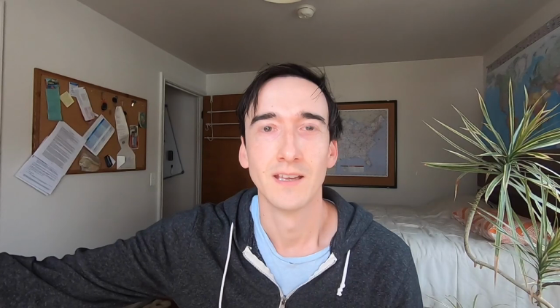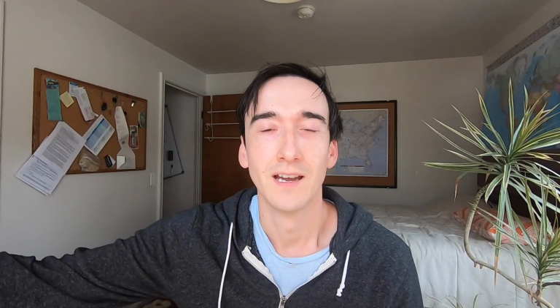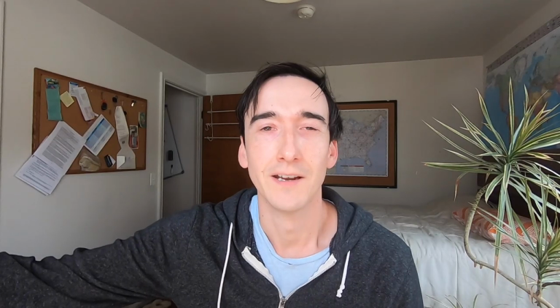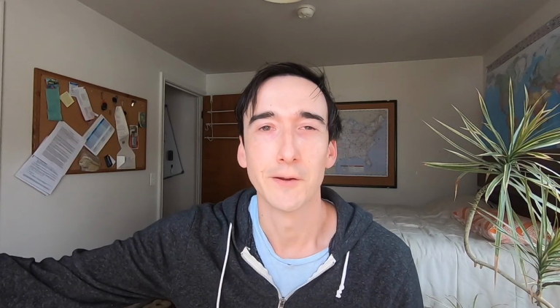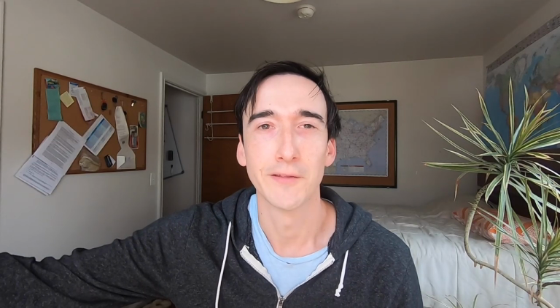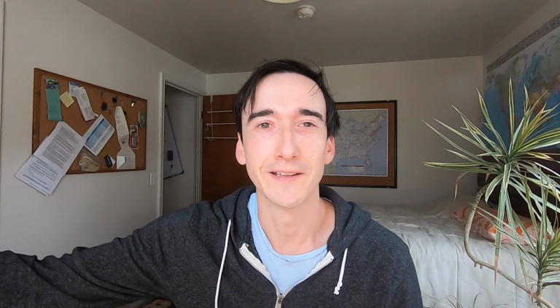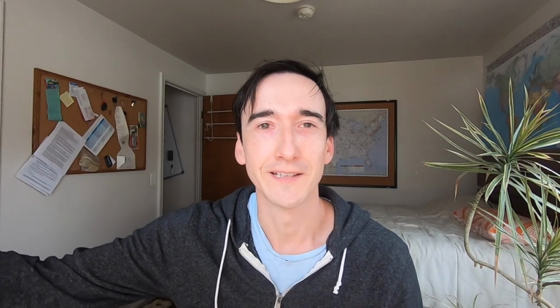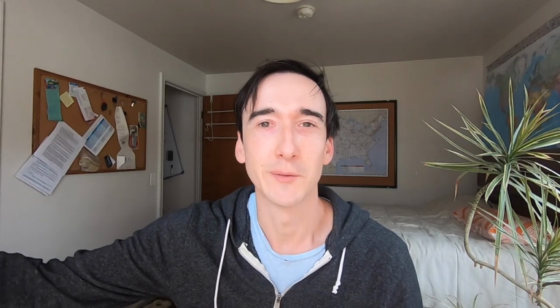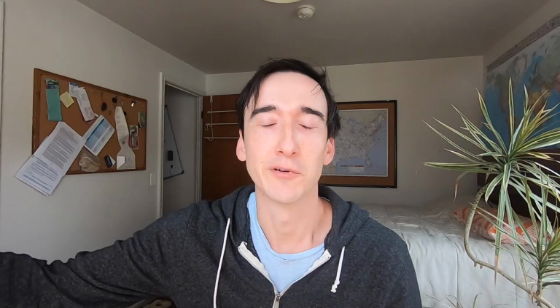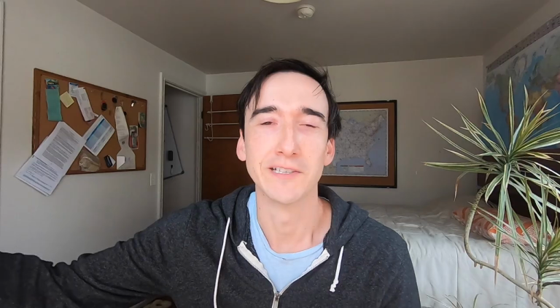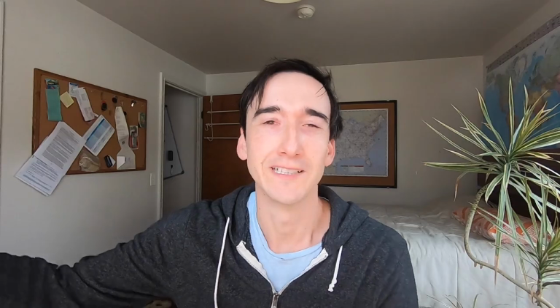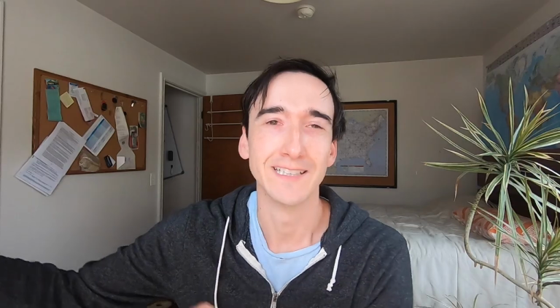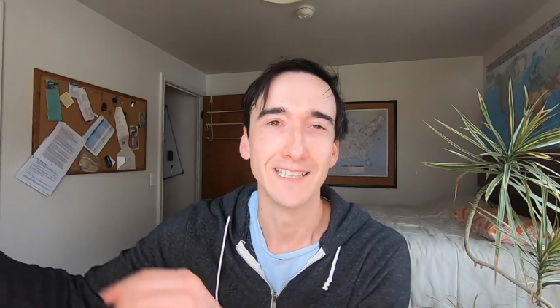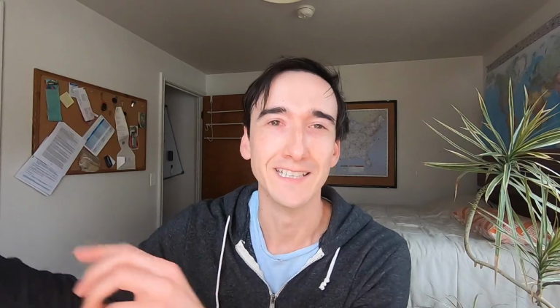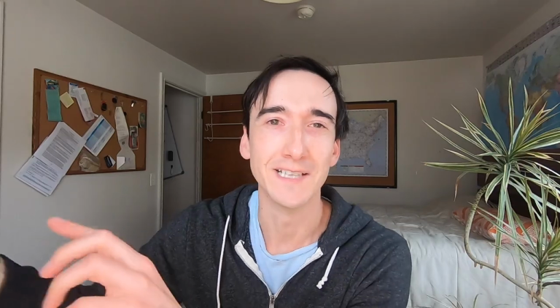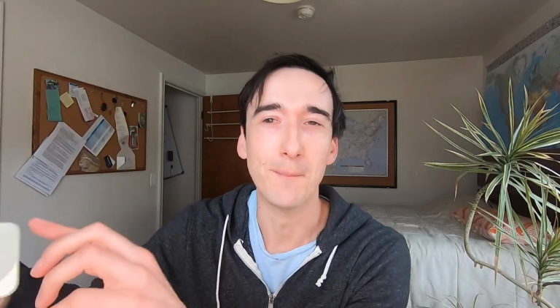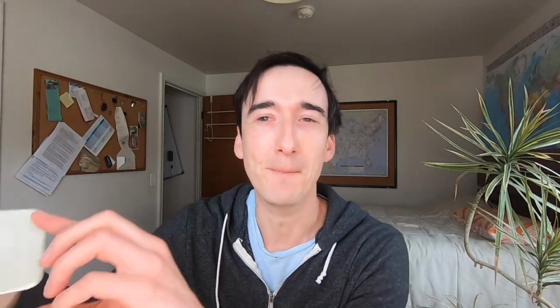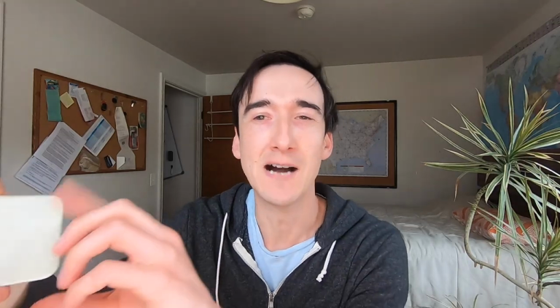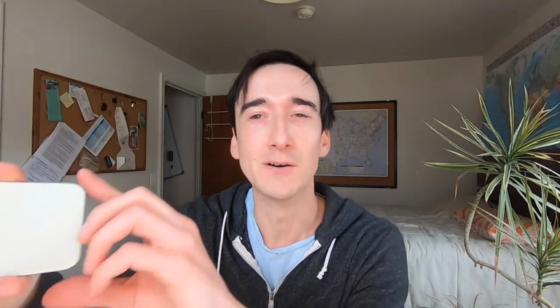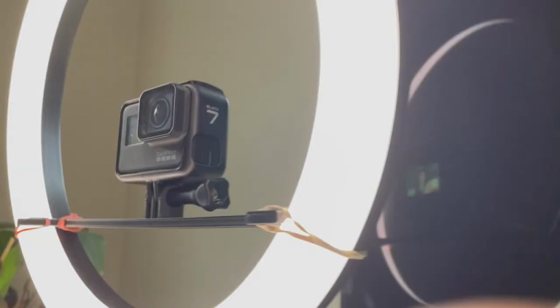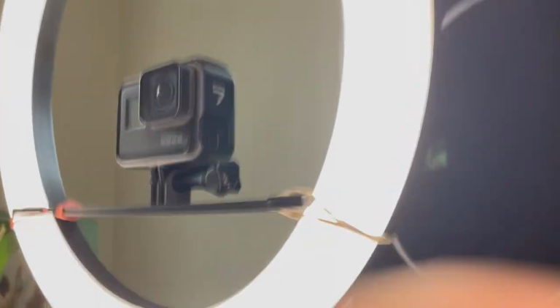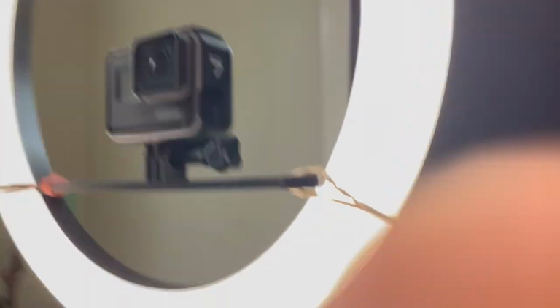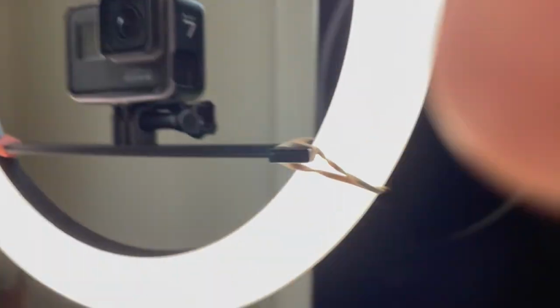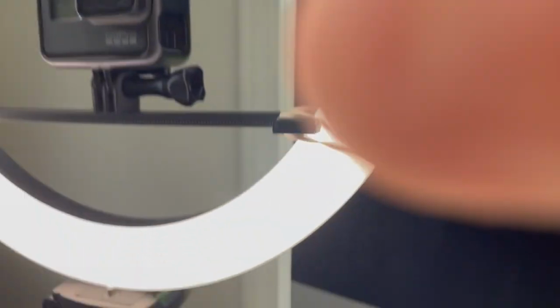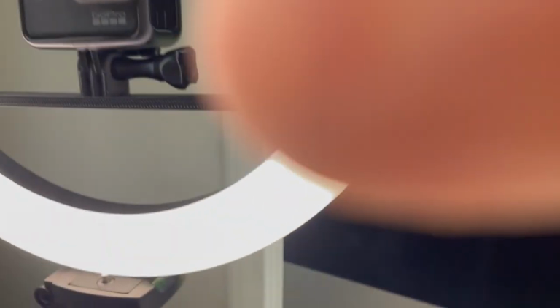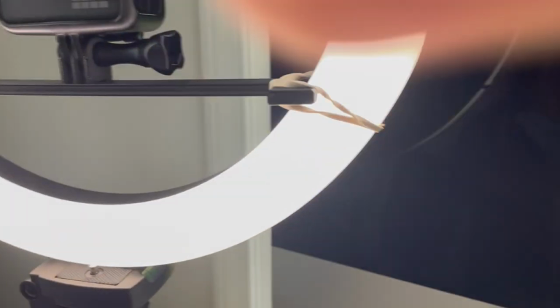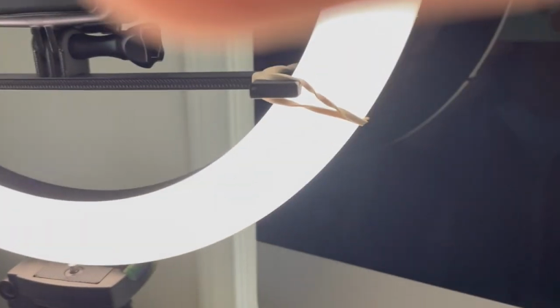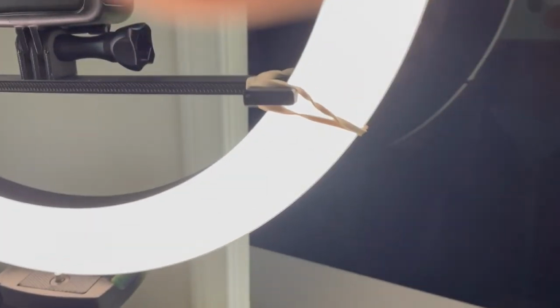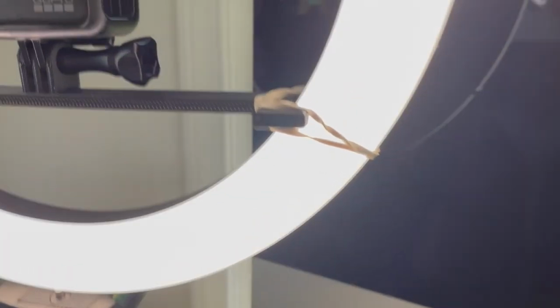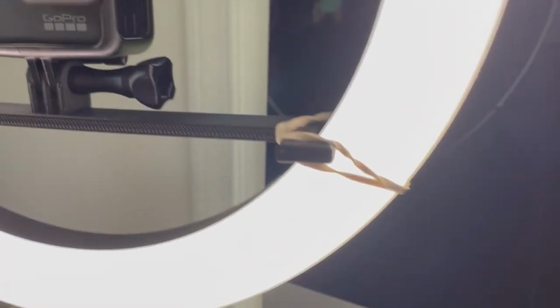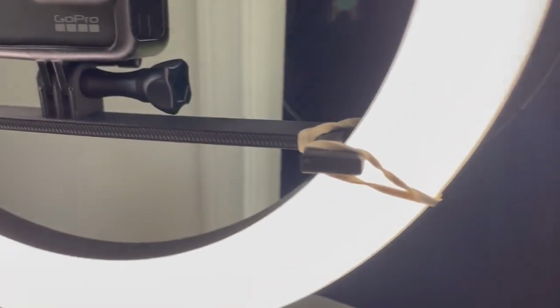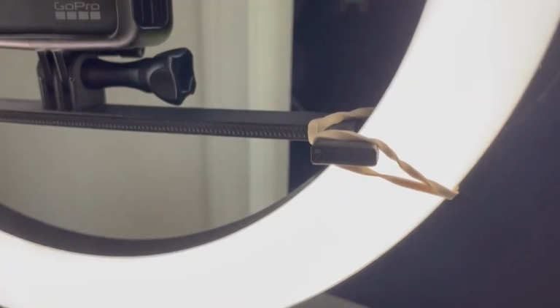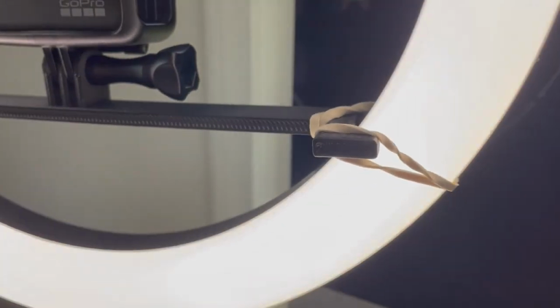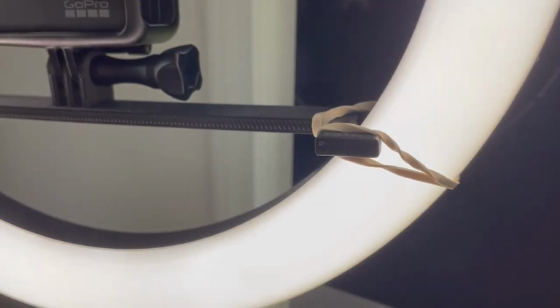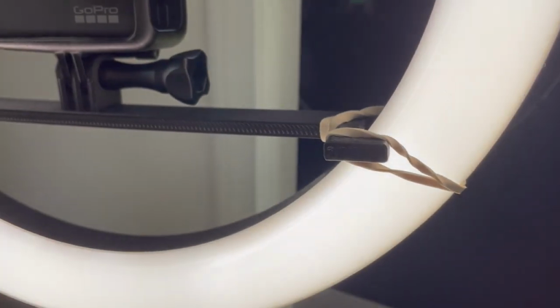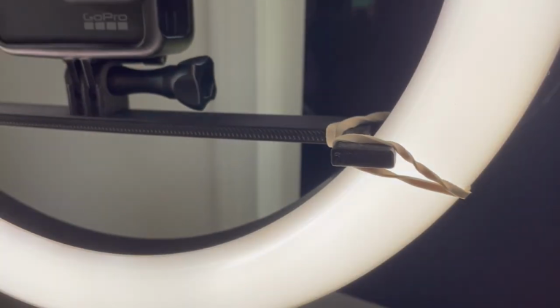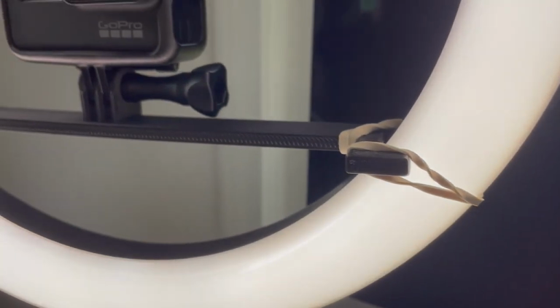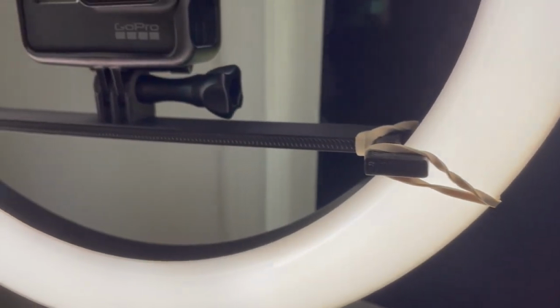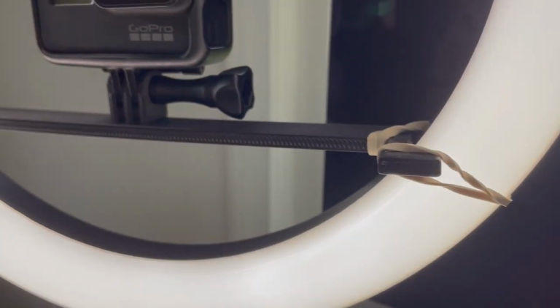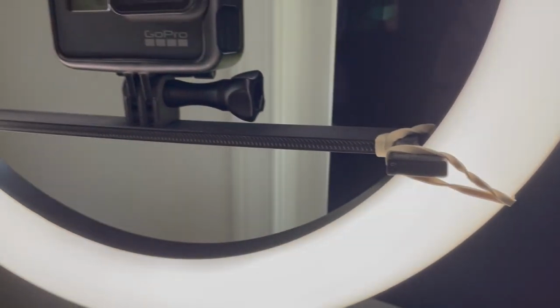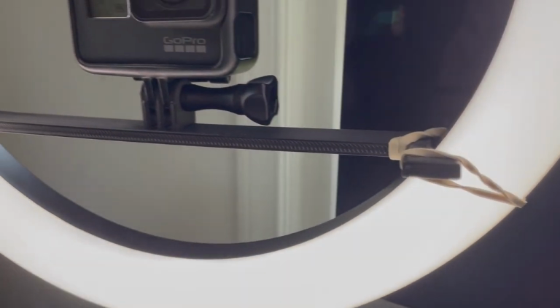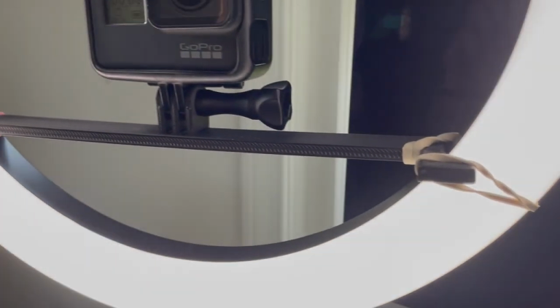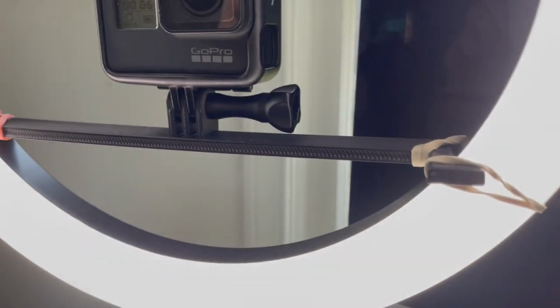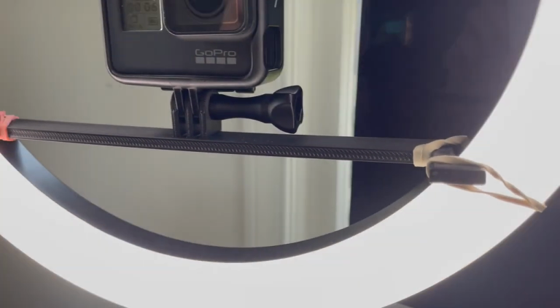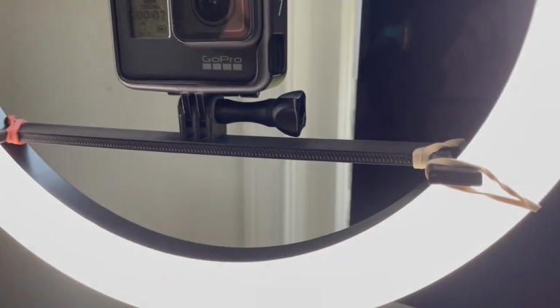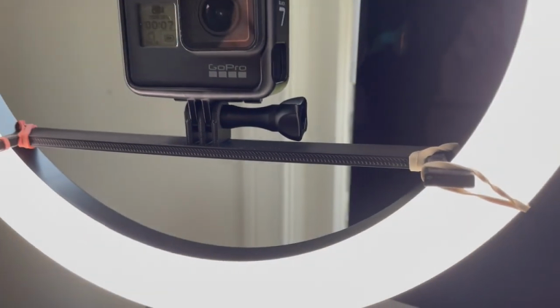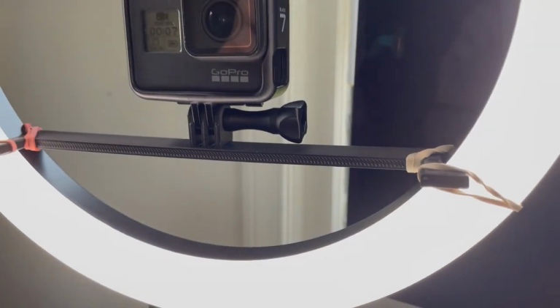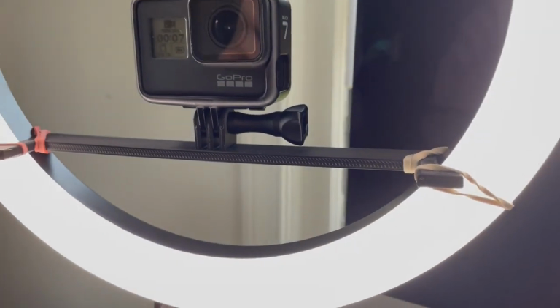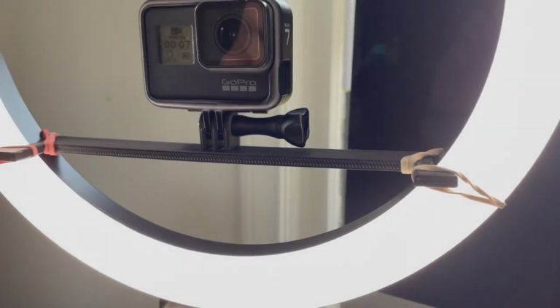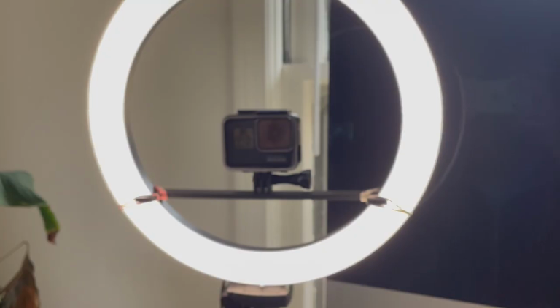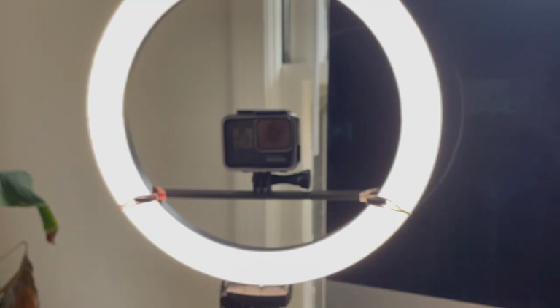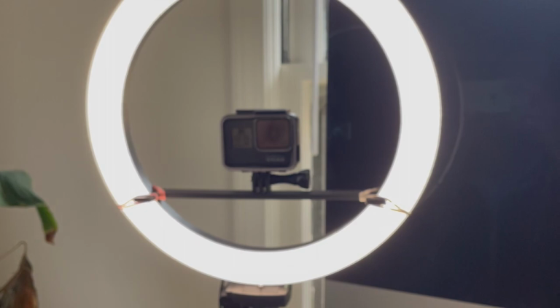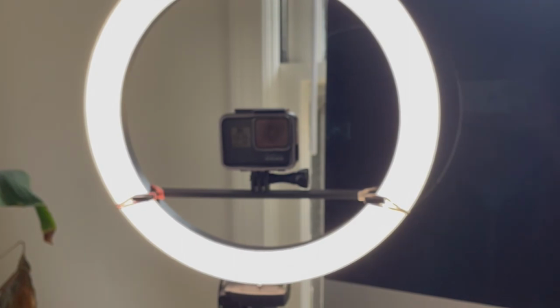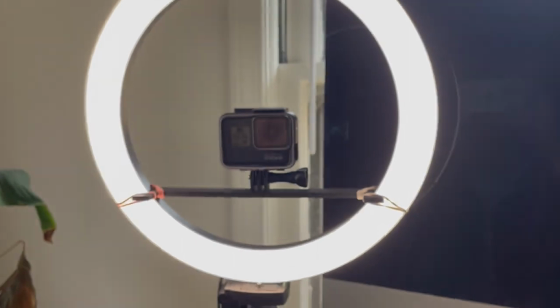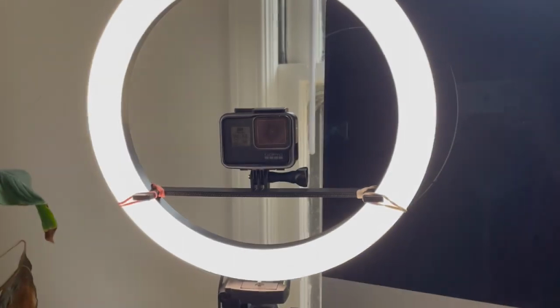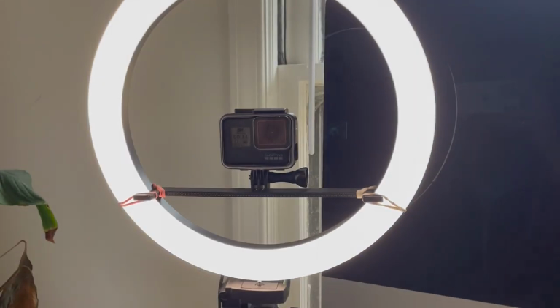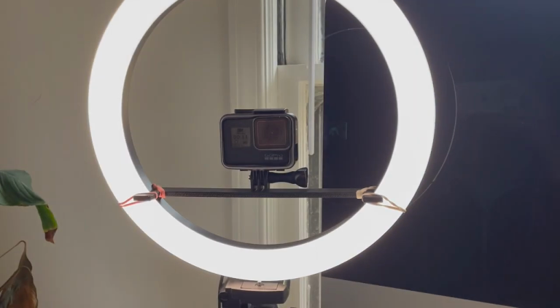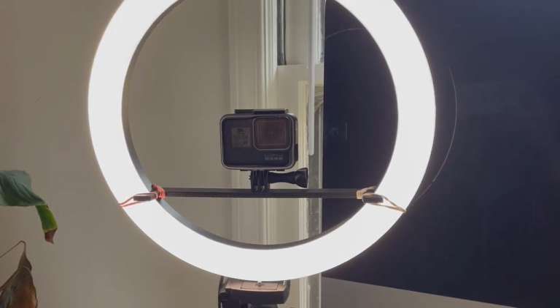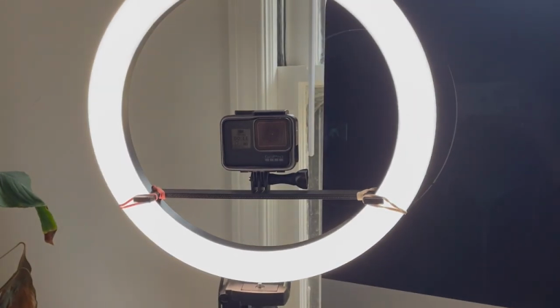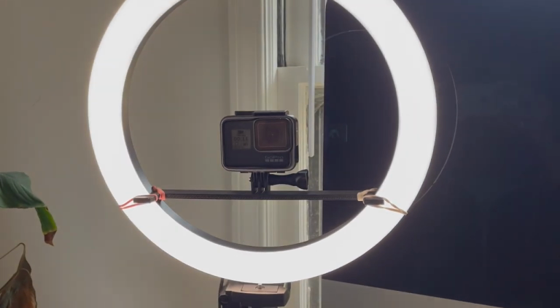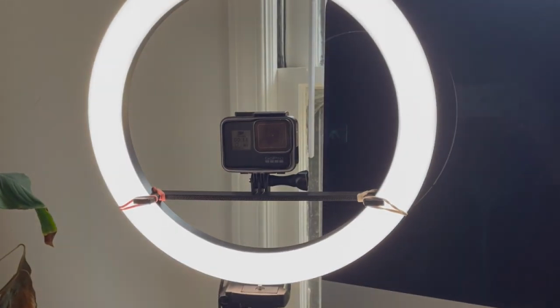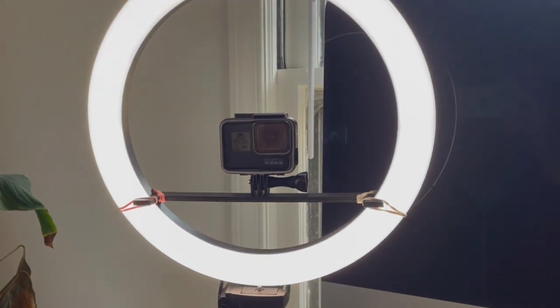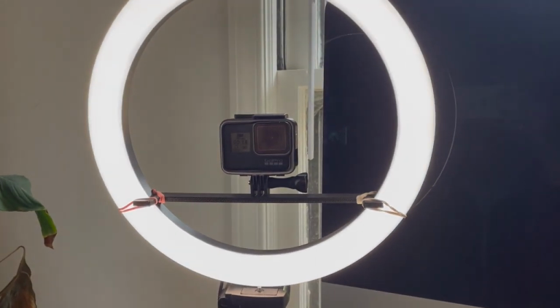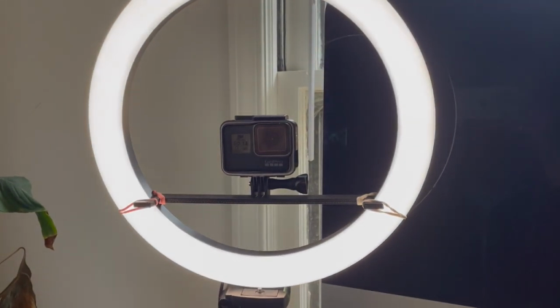Another thing that I printed is a mount for the camera that I'm recording this video with right now, to center the camera inside of my ring light.